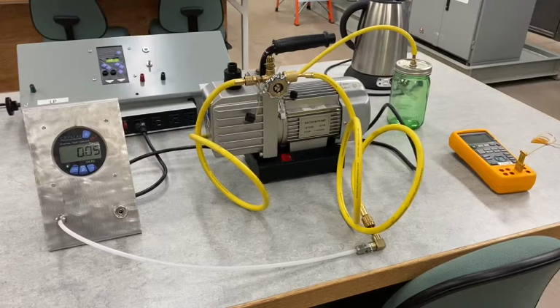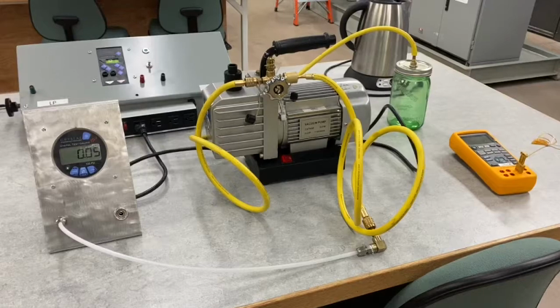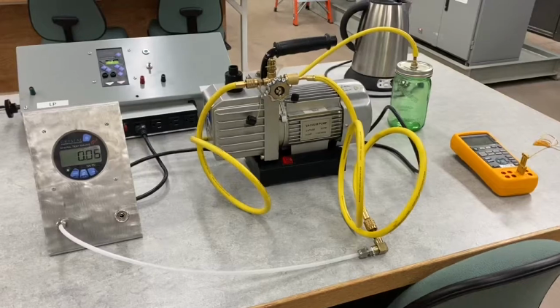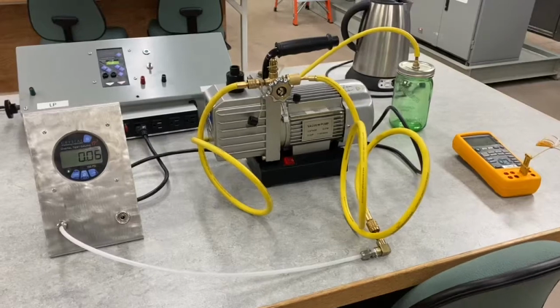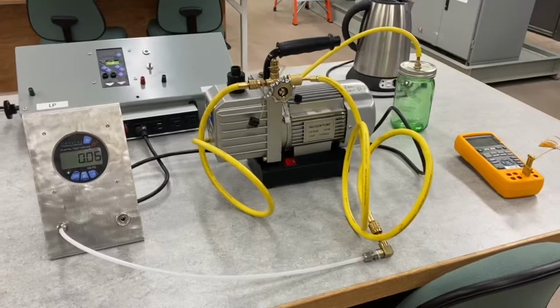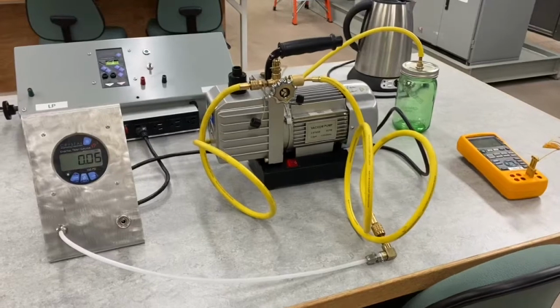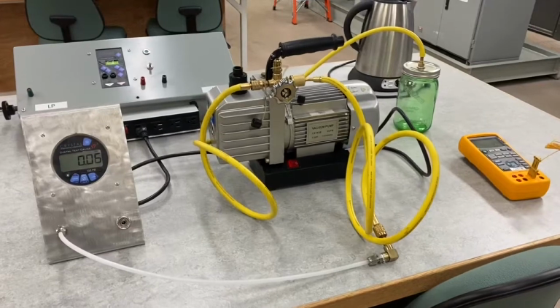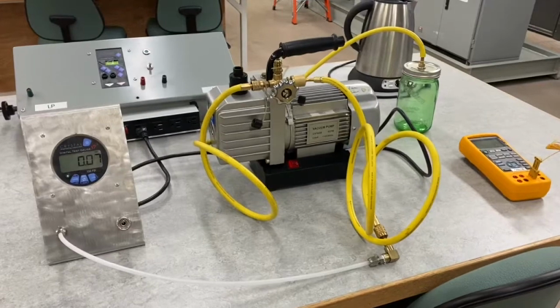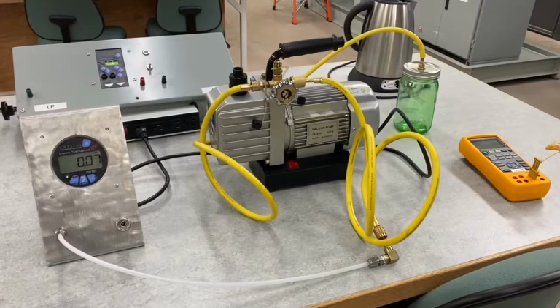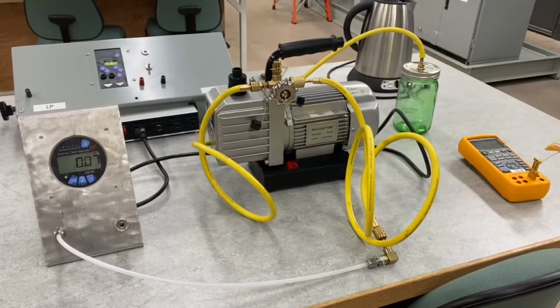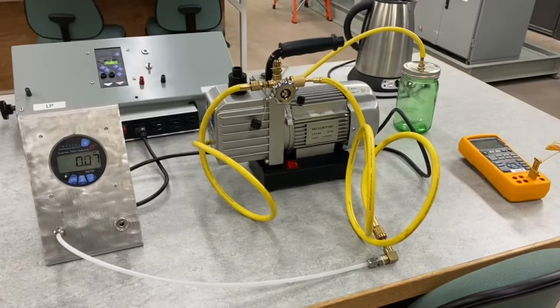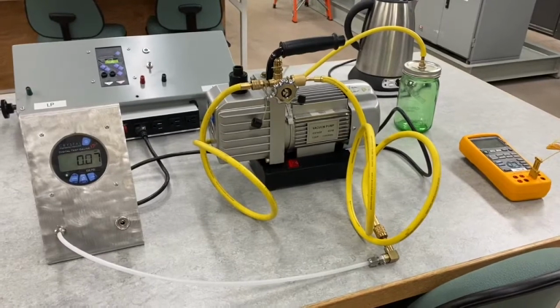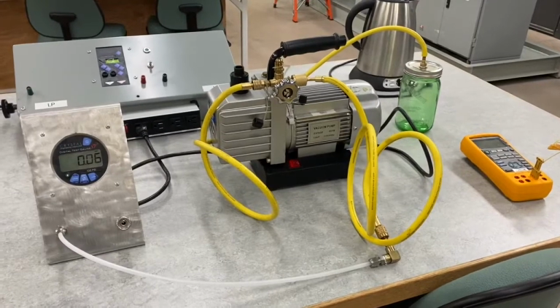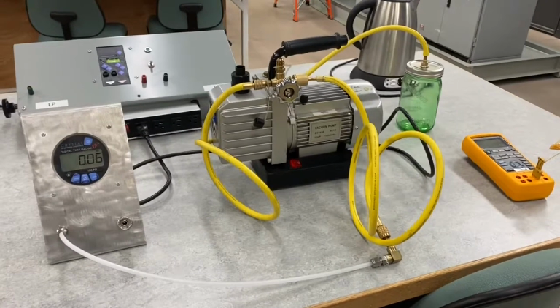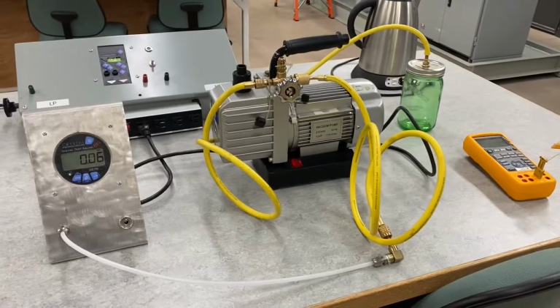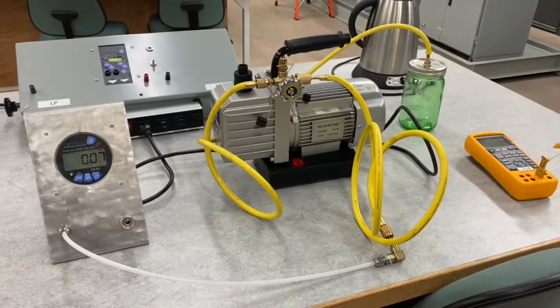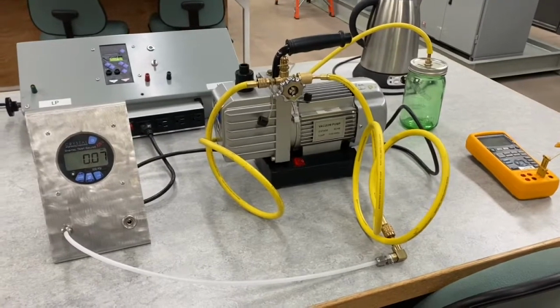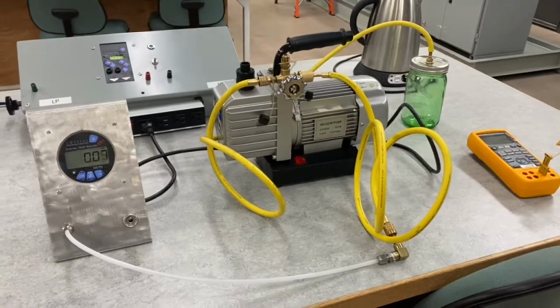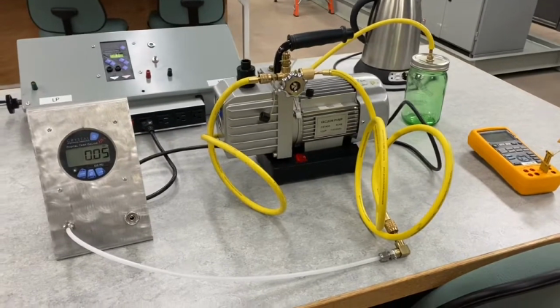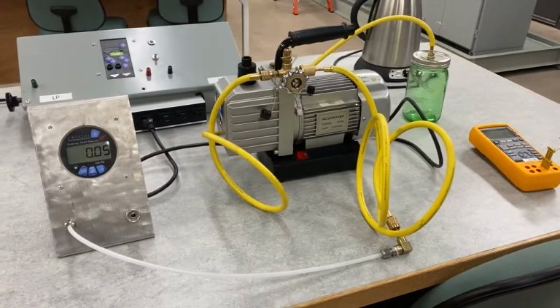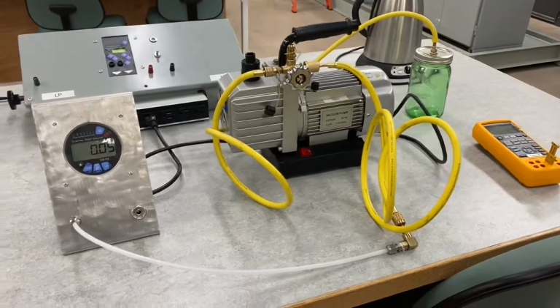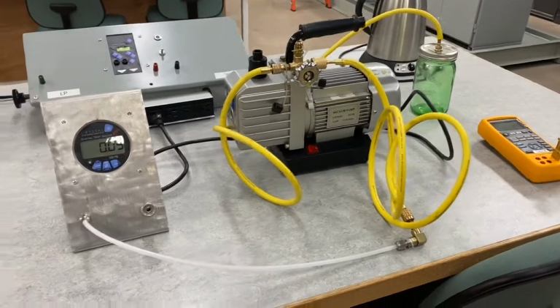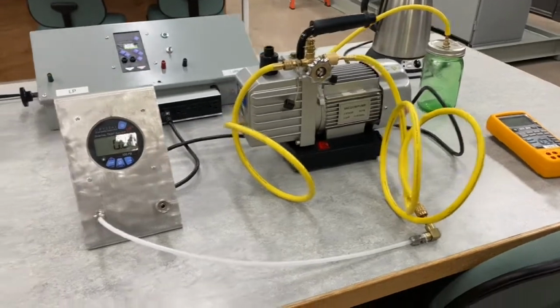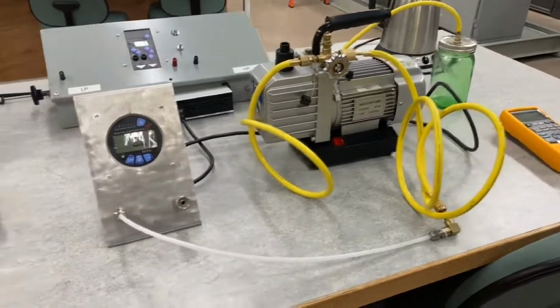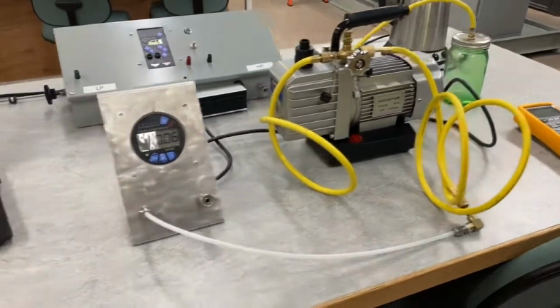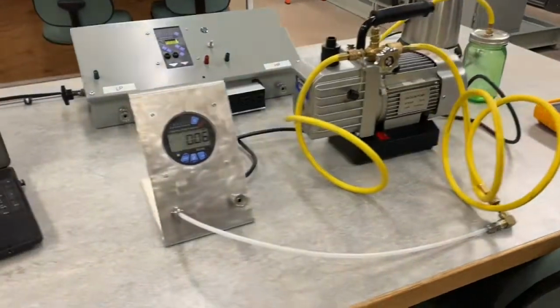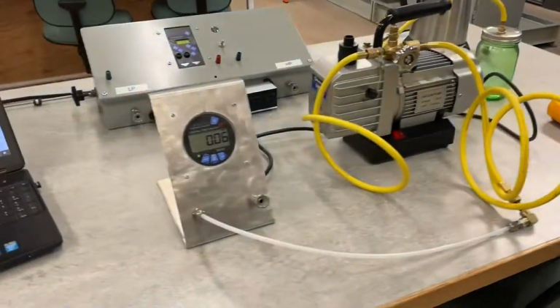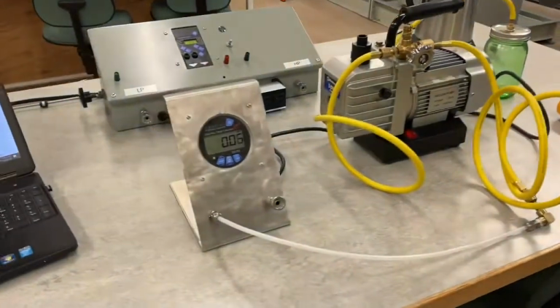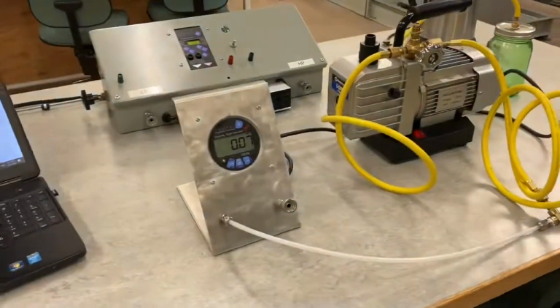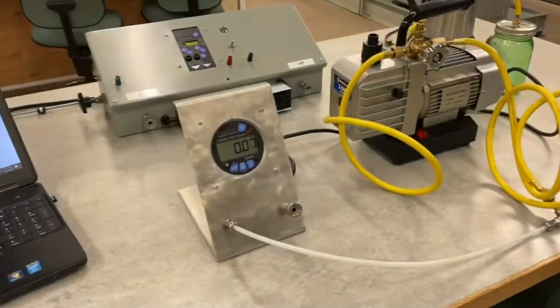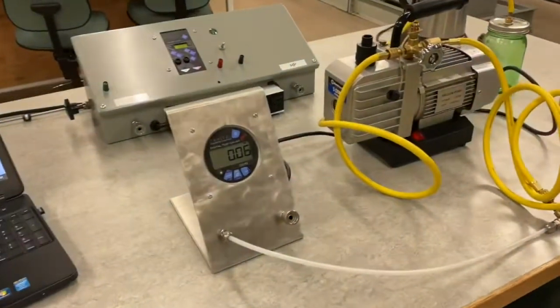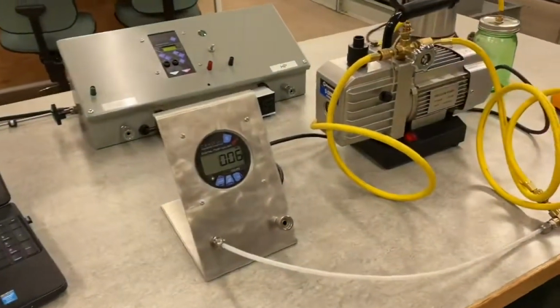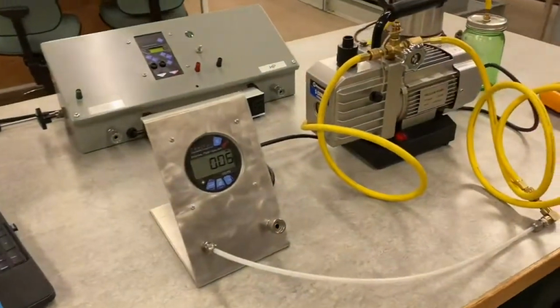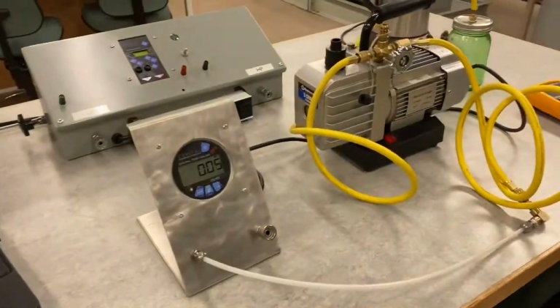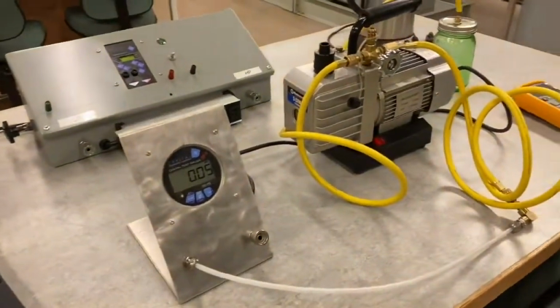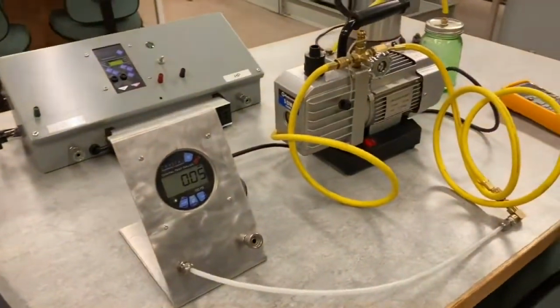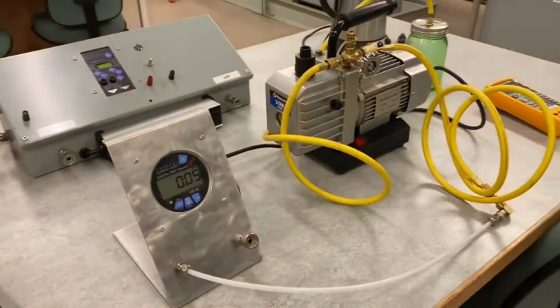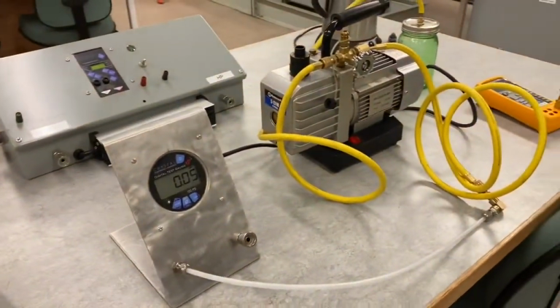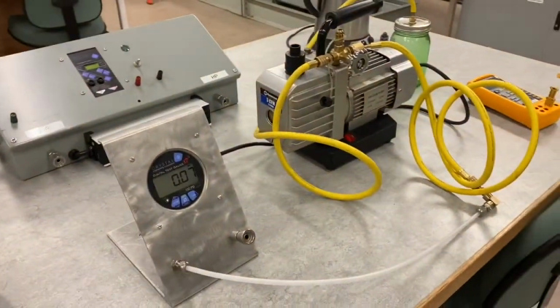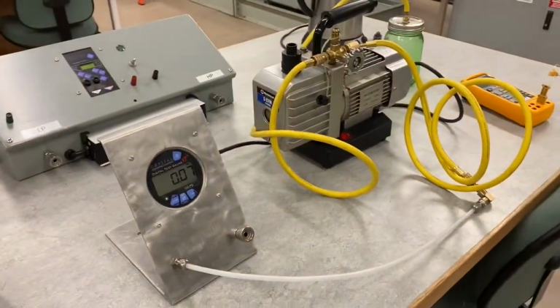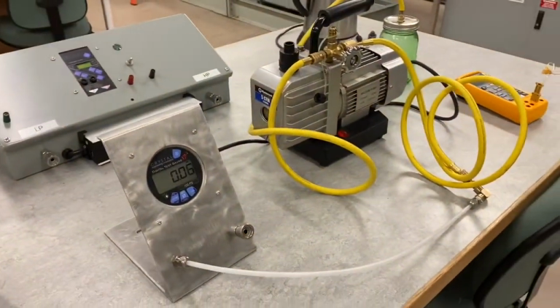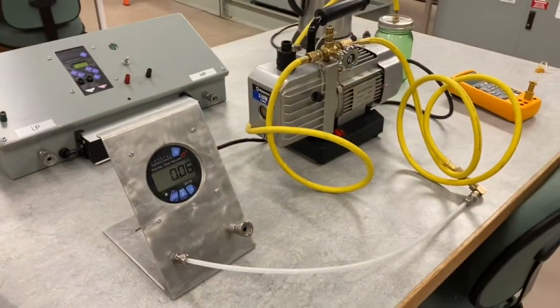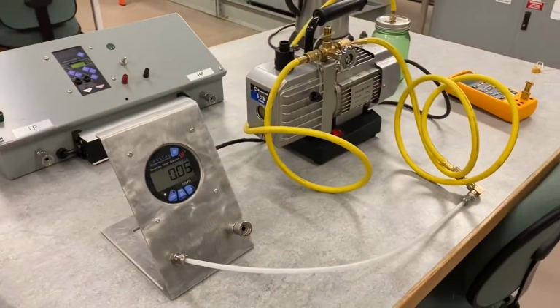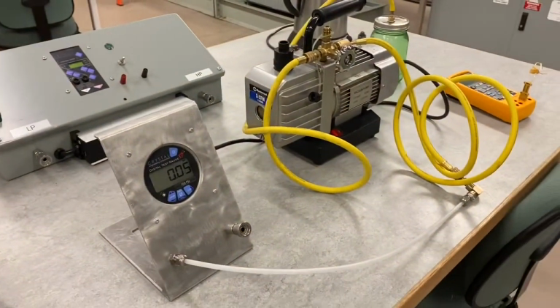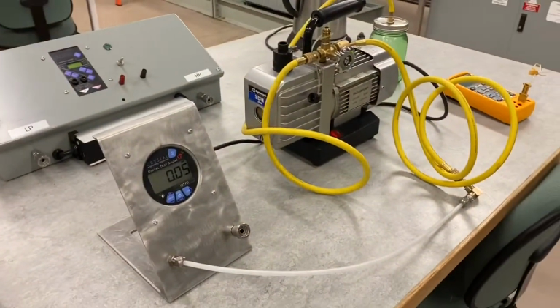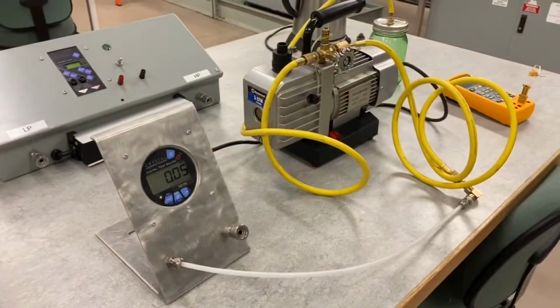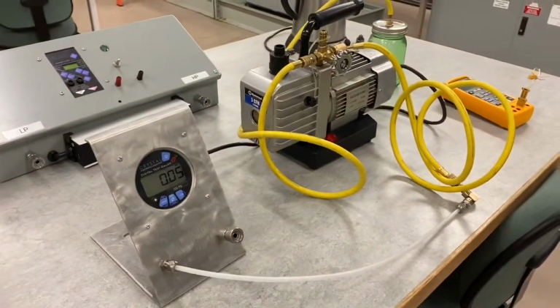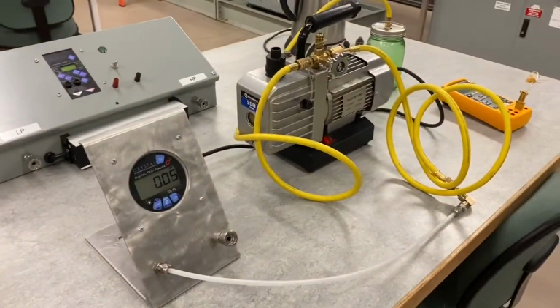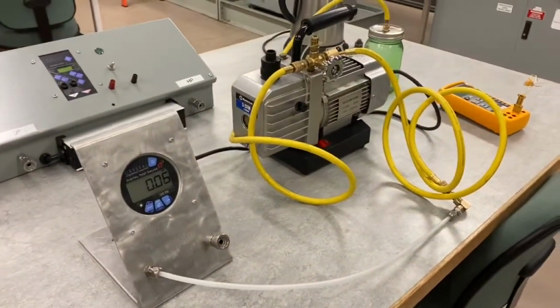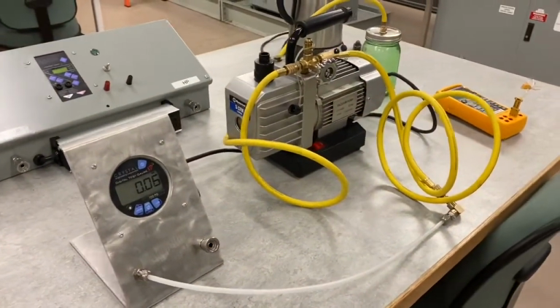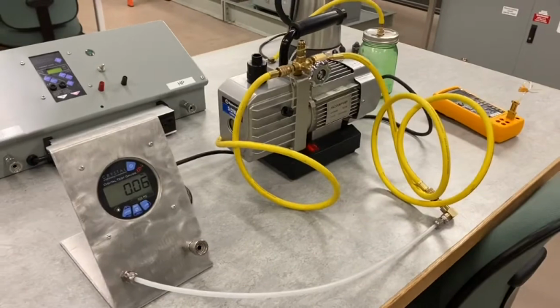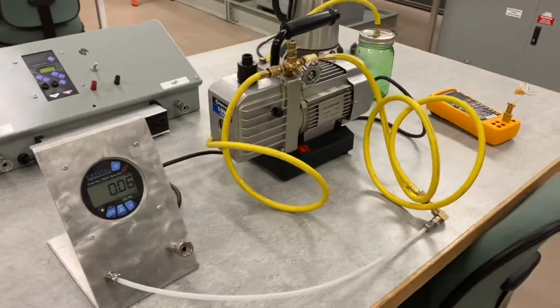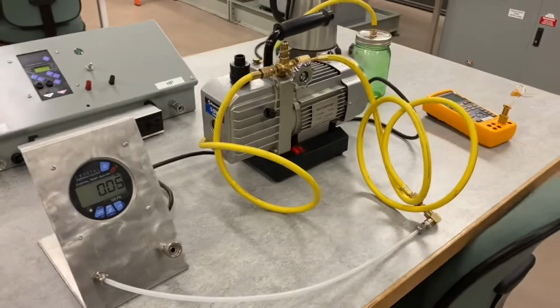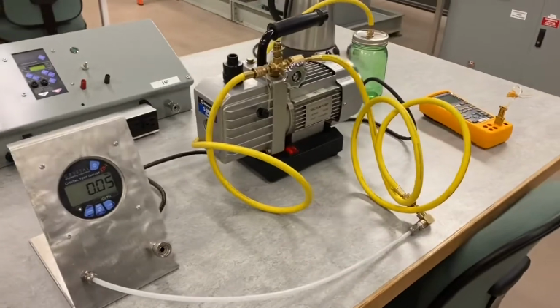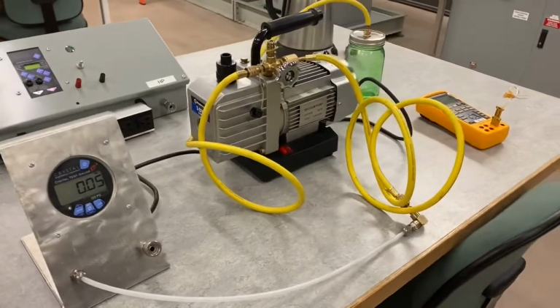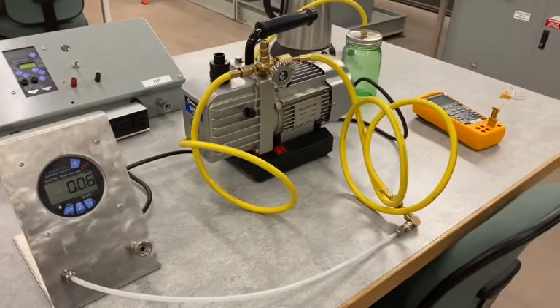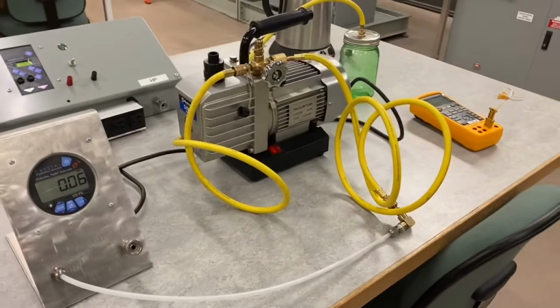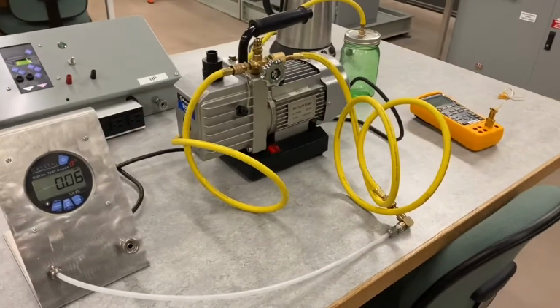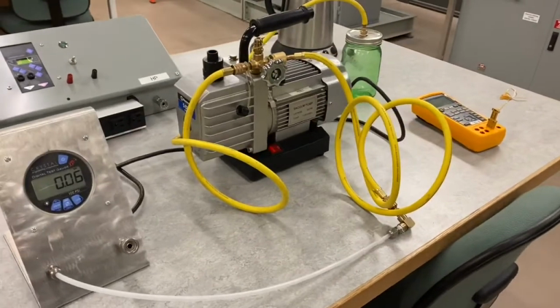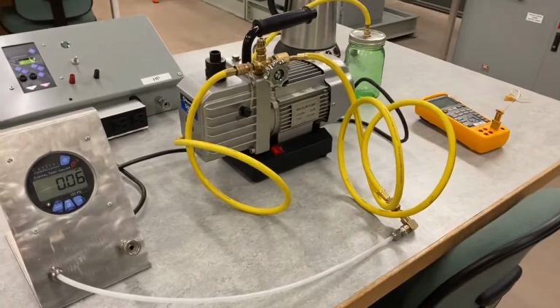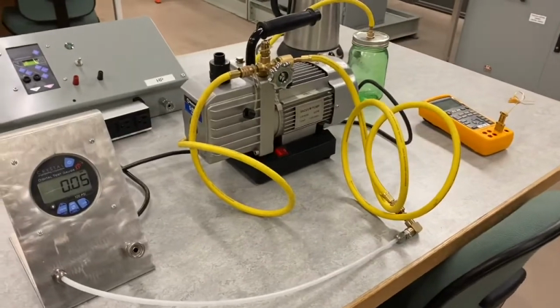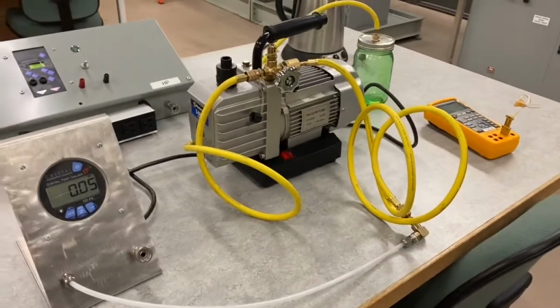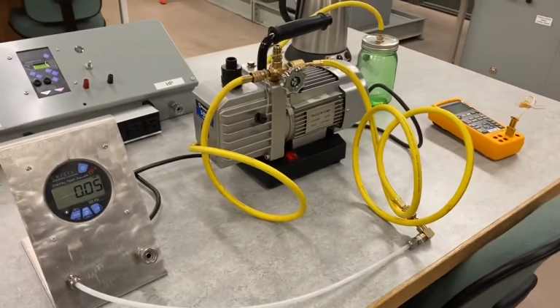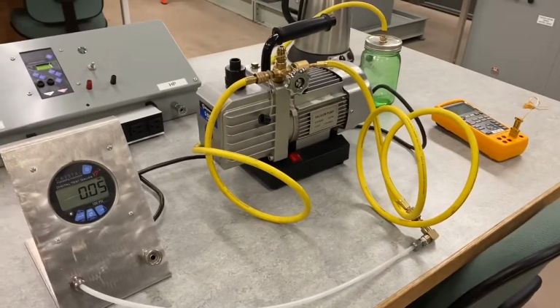This is a demonstration for lab six in this course. We will be working with taking some measurements for boiling point and vapor pressure.